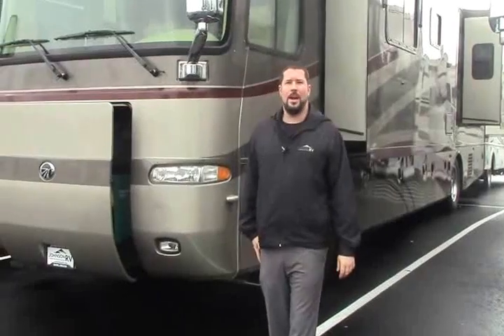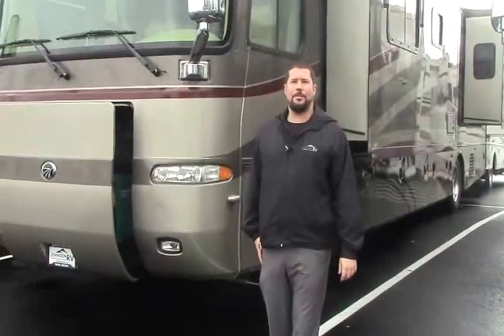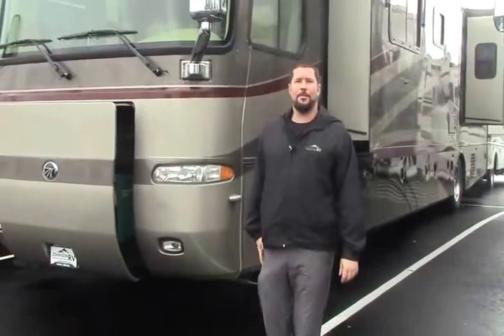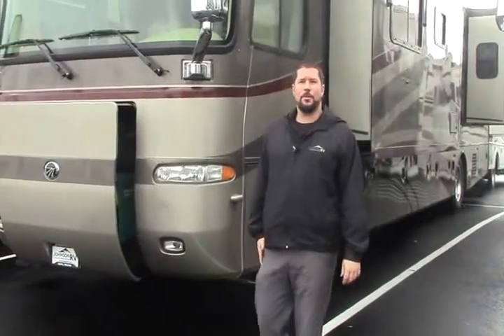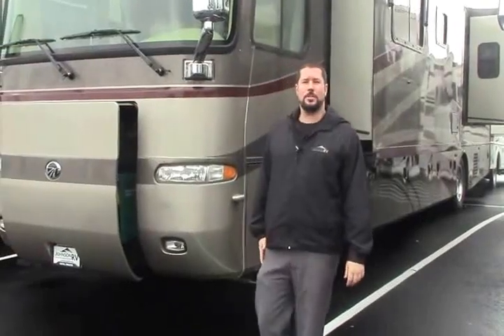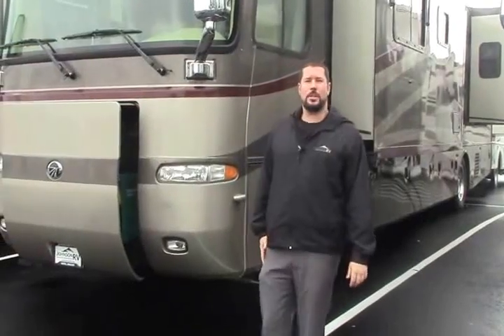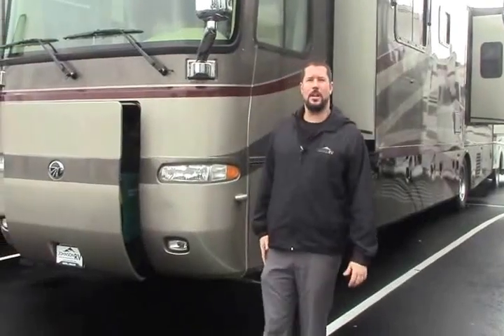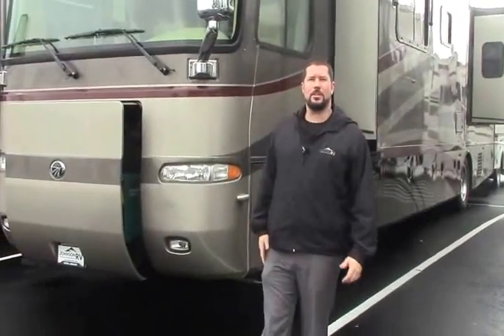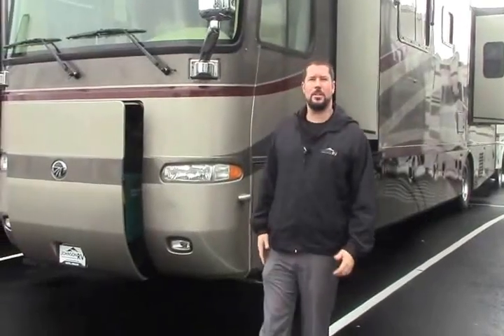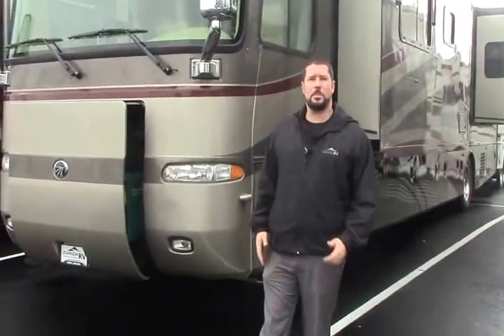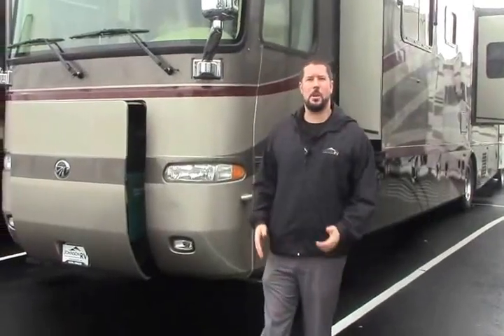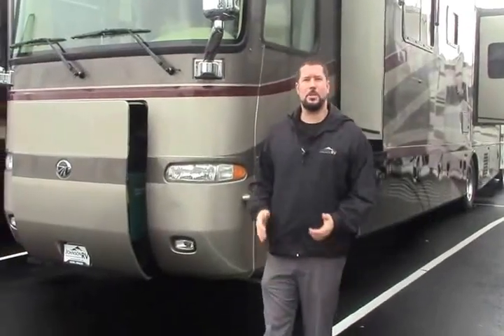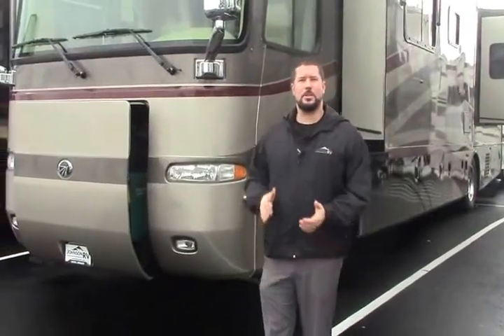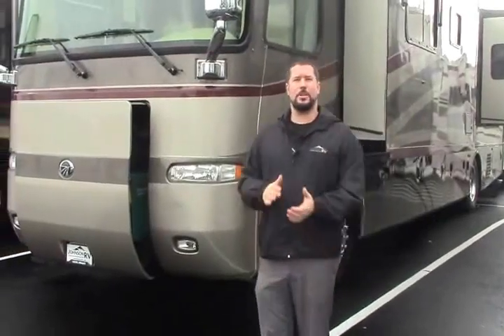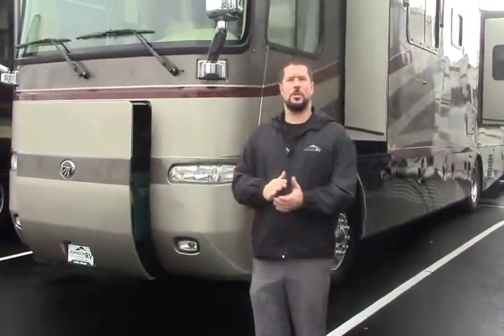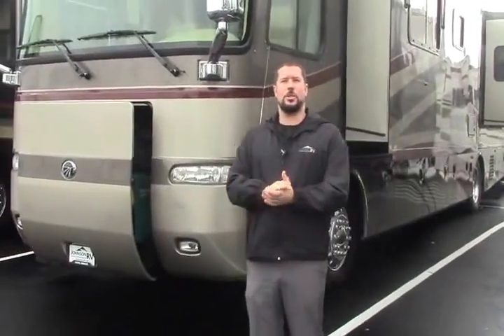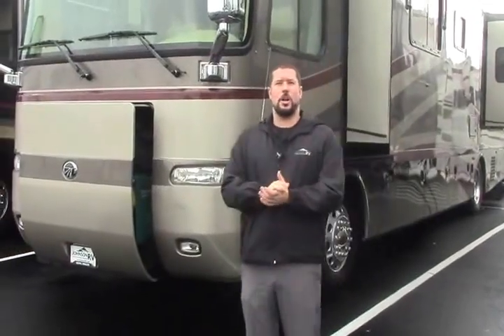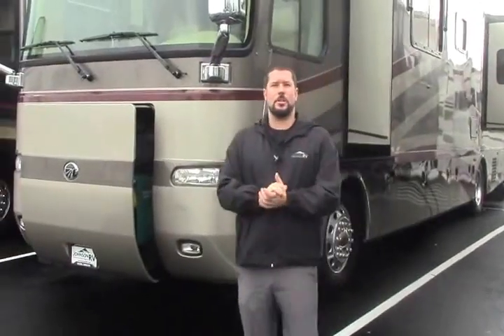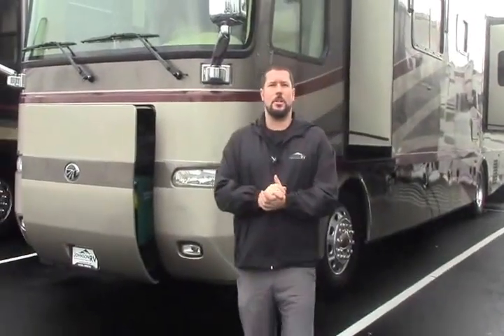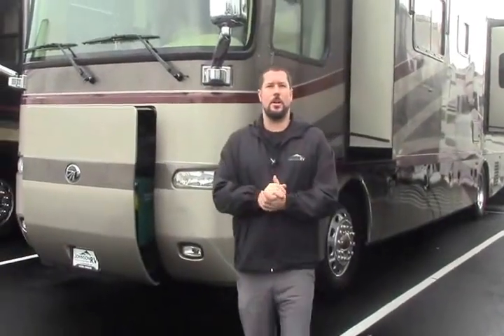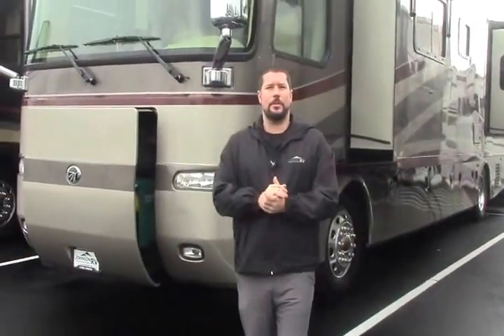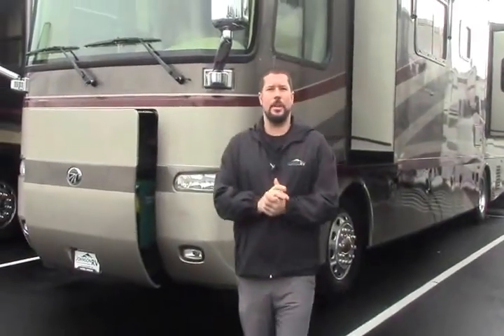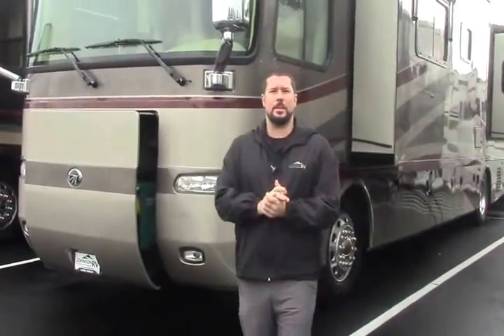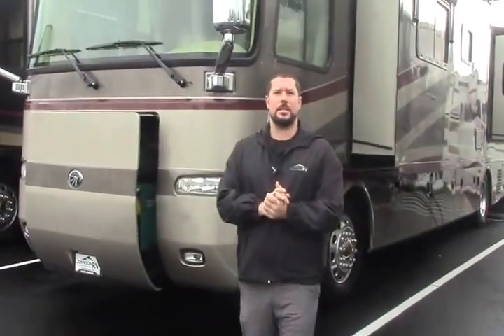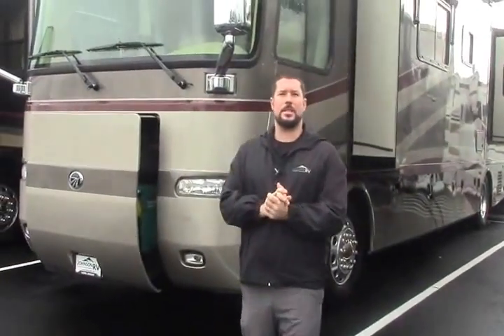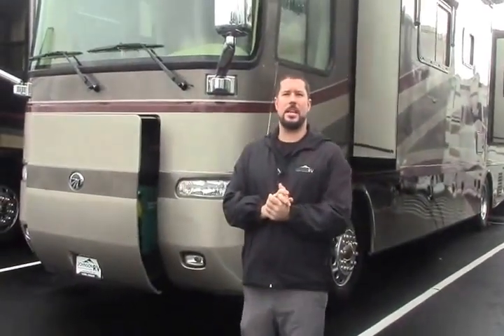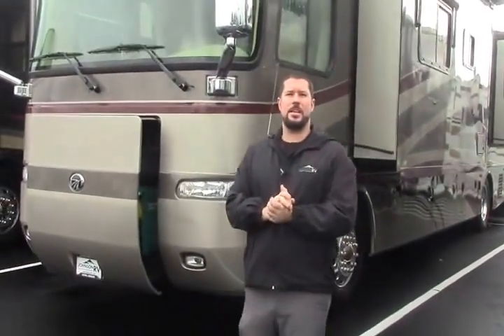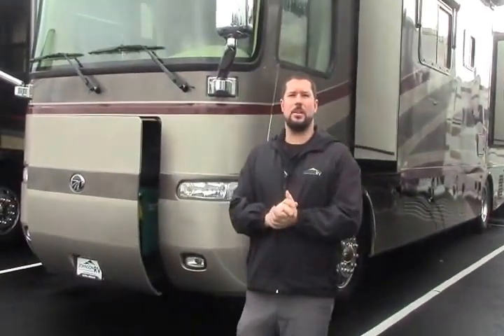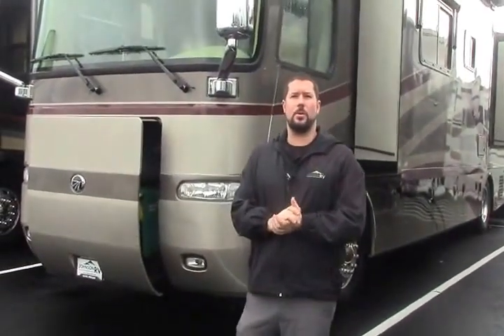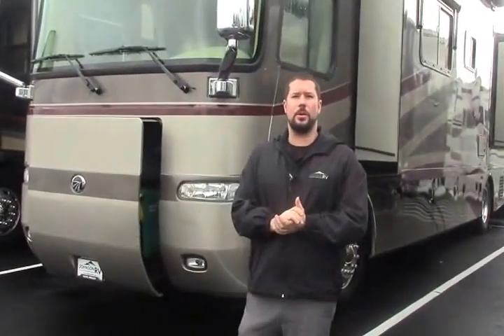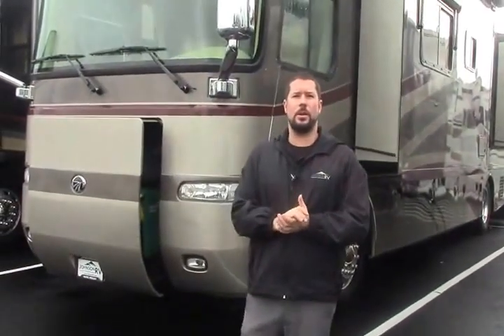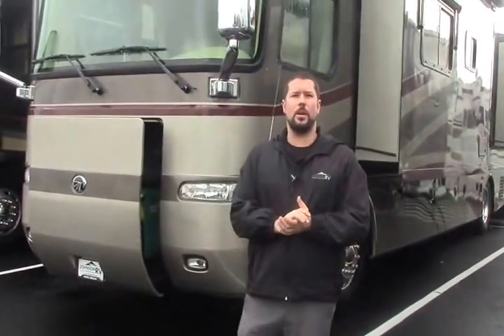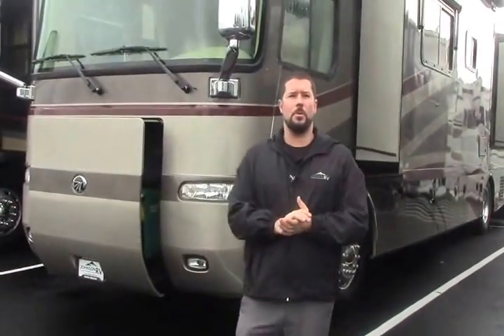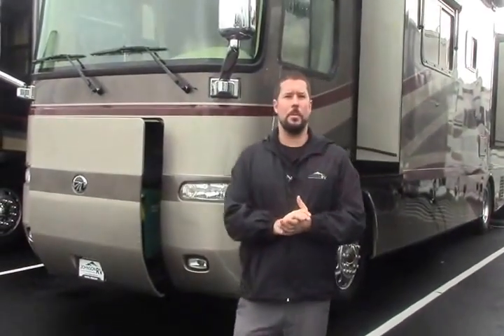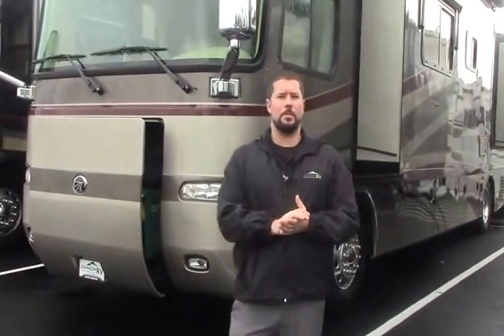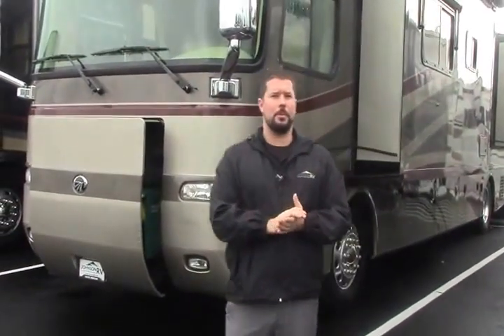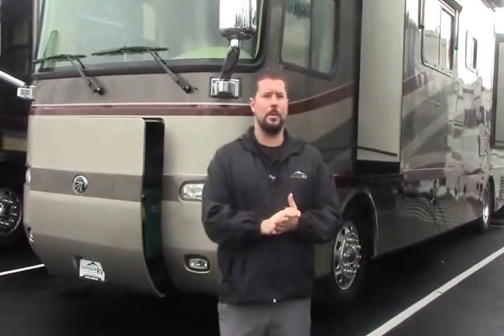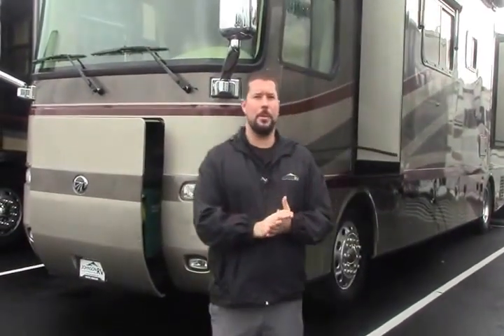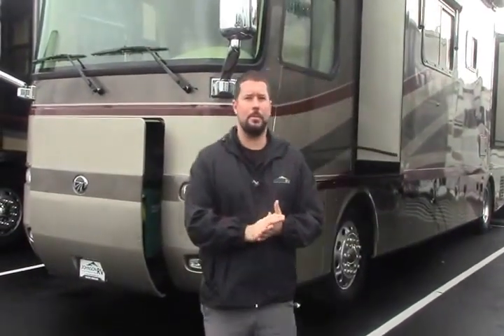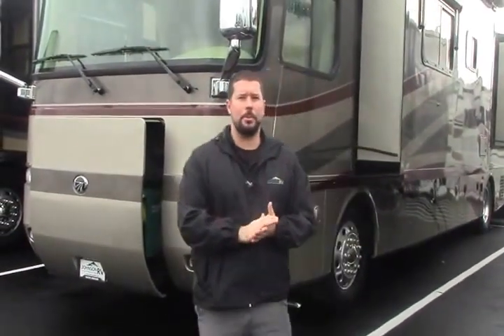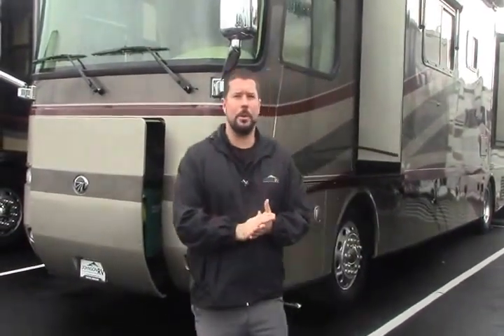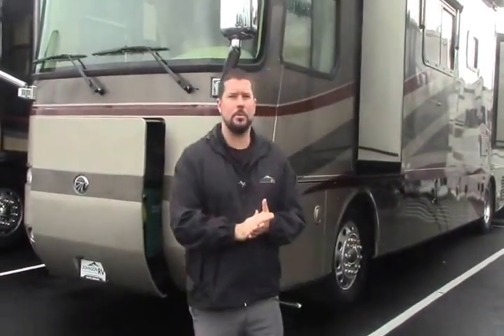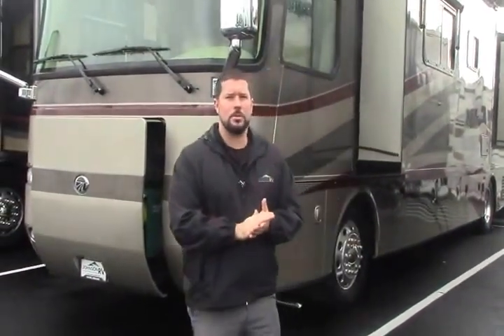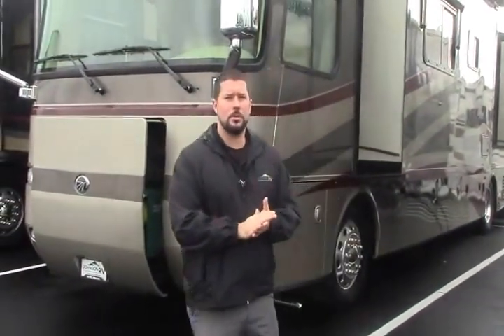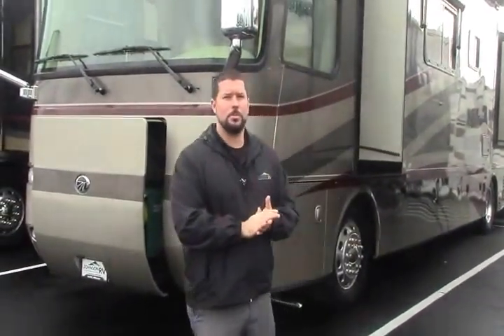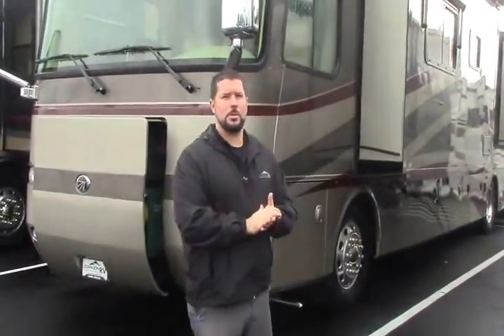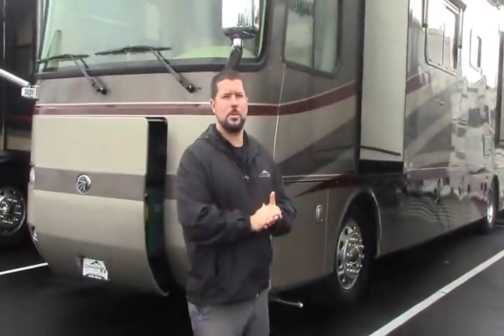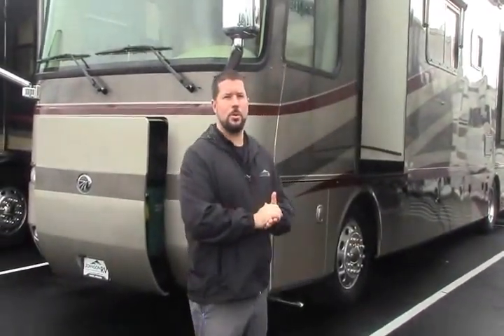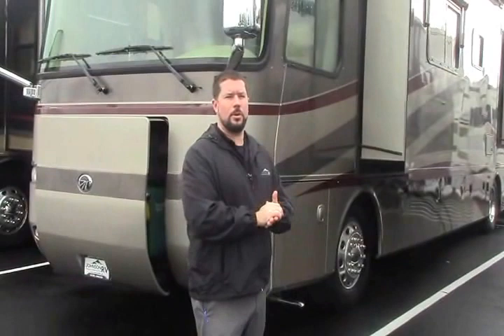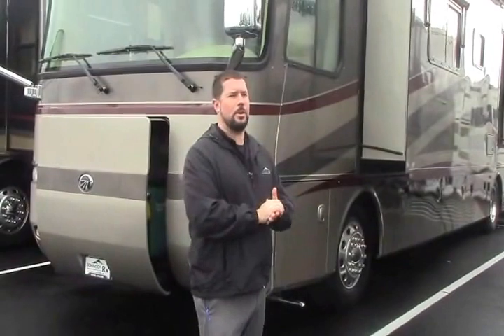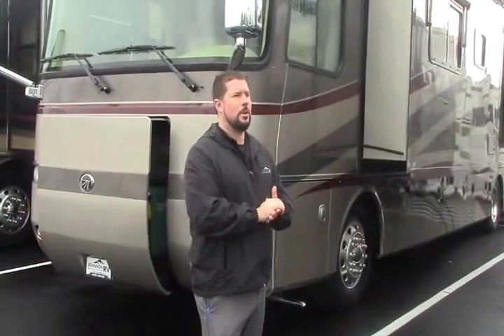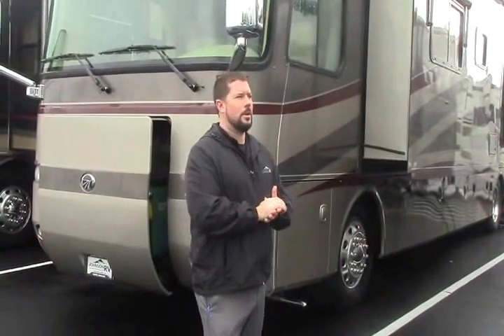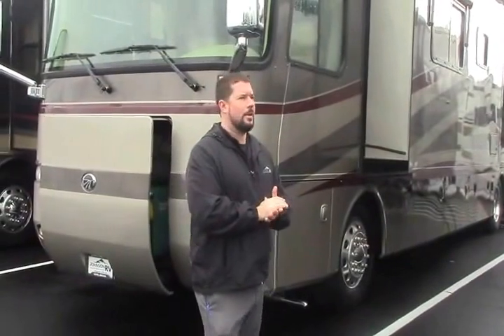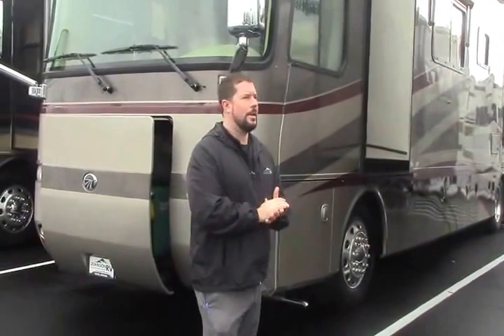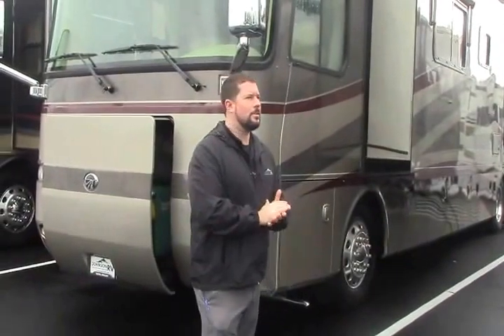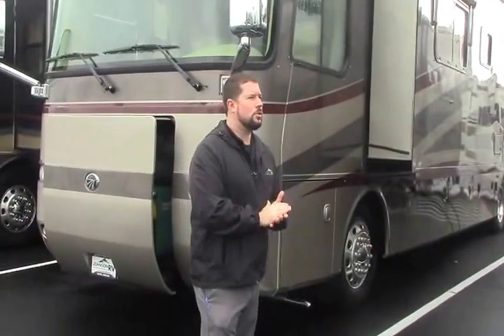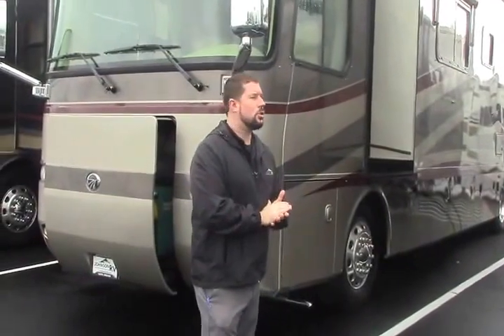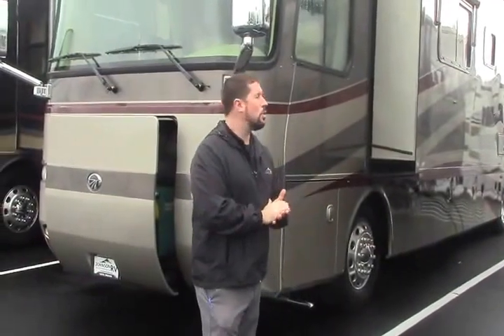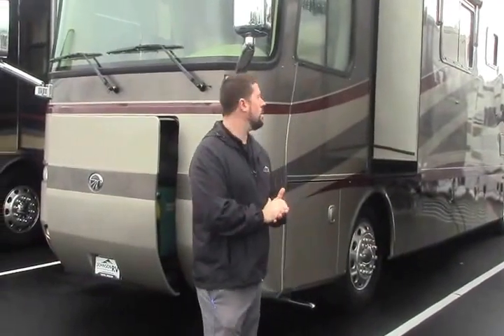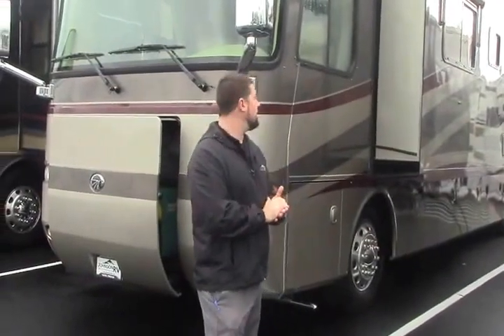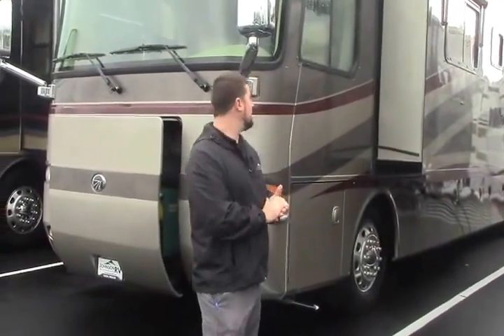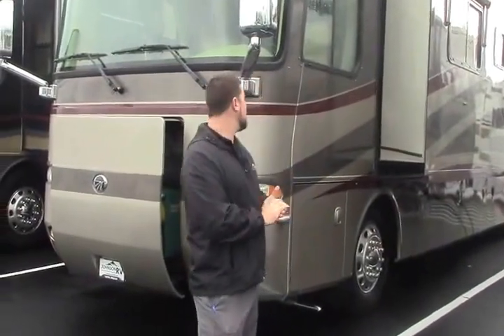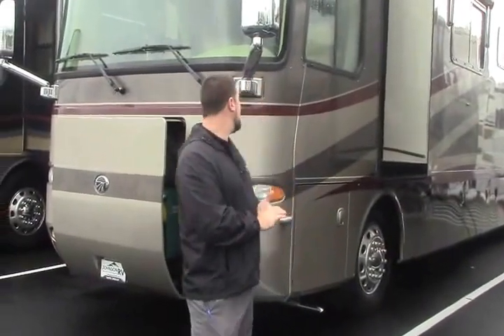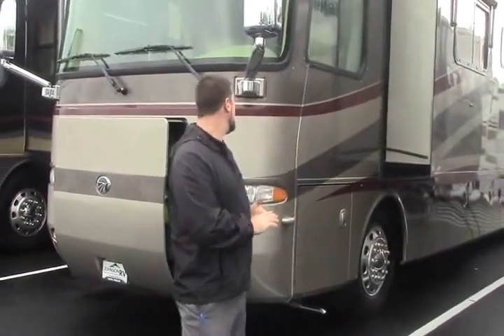Hi folks, Aaron Sparks here at Johnson RV in Sandy, Oregon, home of the Premium Pre-Owned Superstore. Thanks for joining me today.